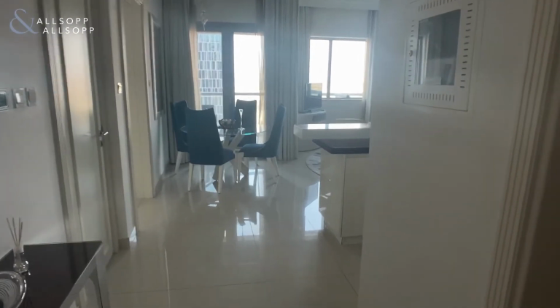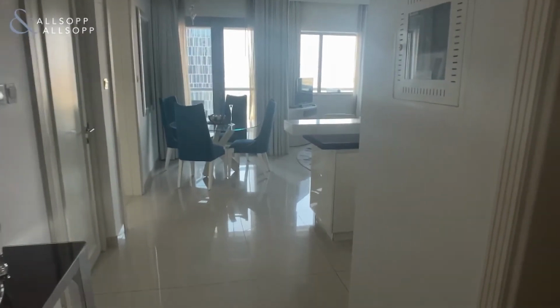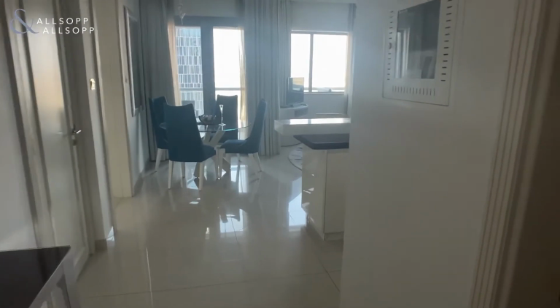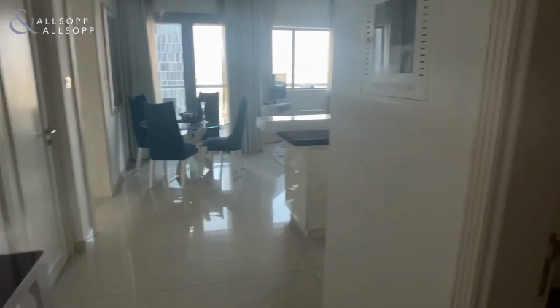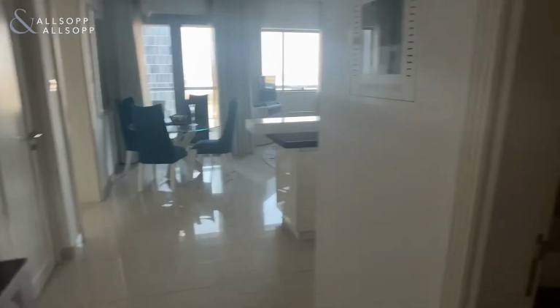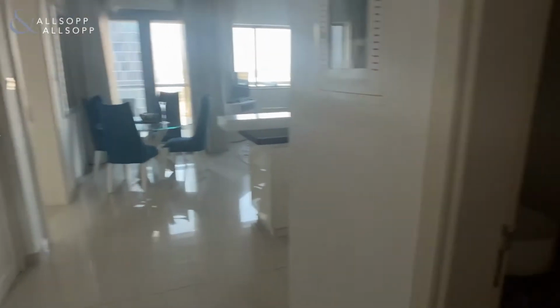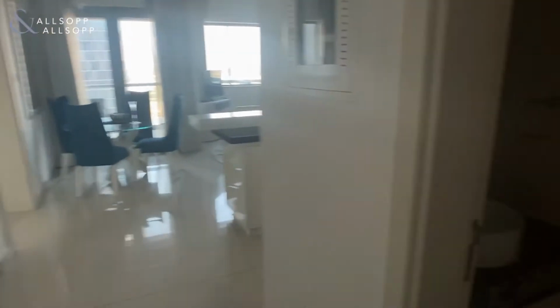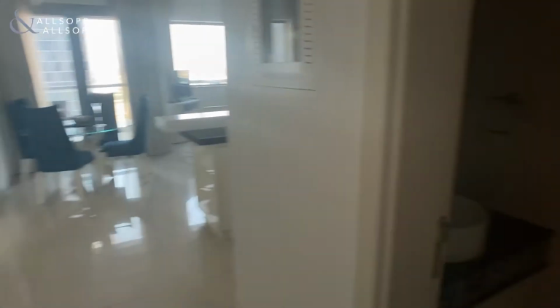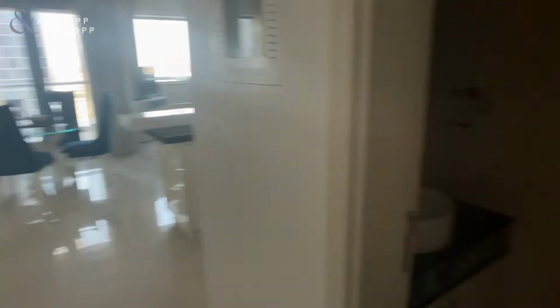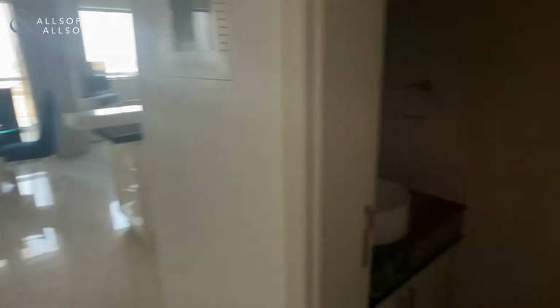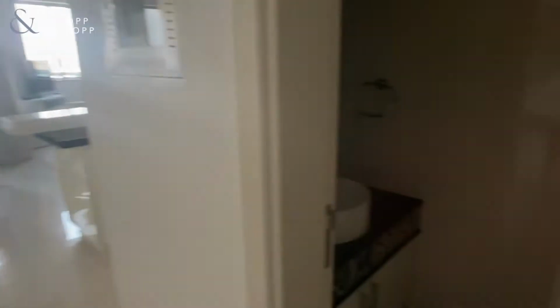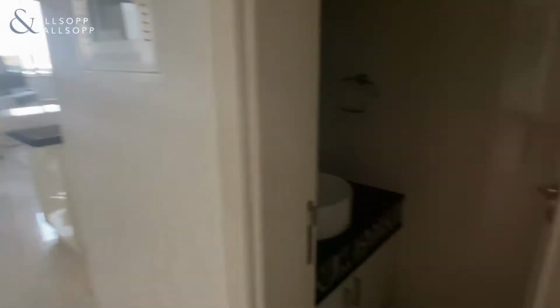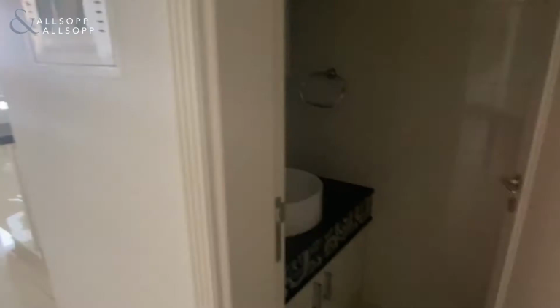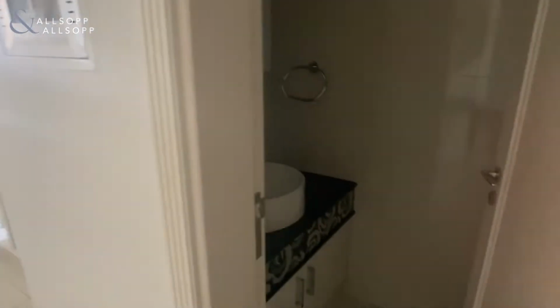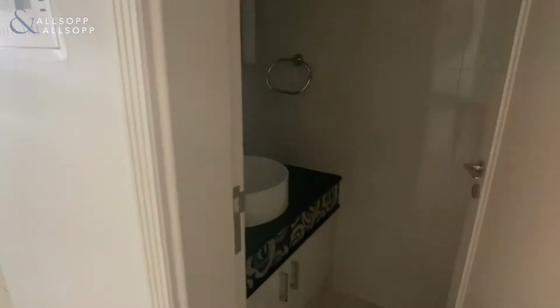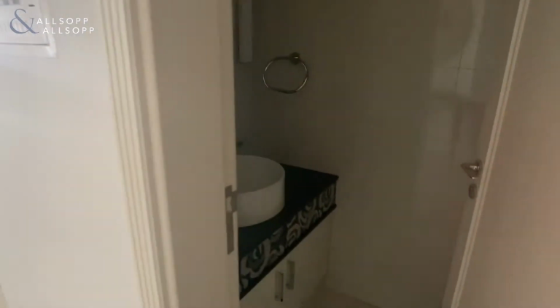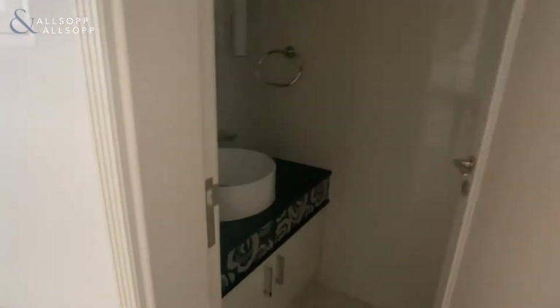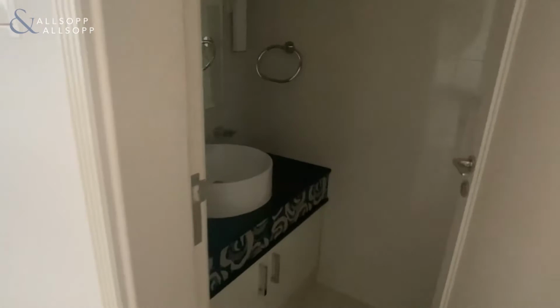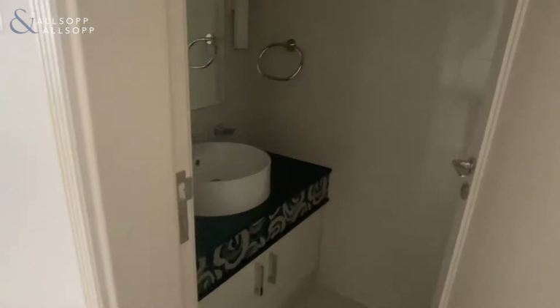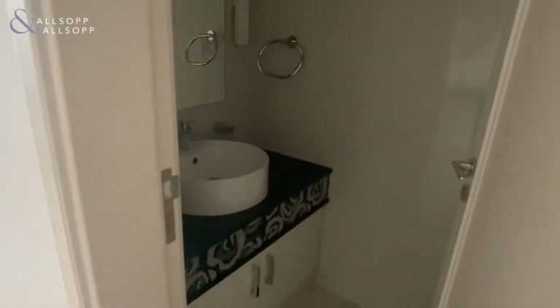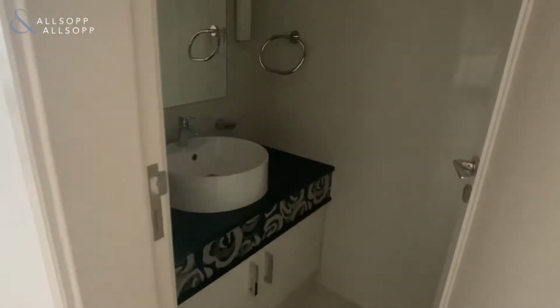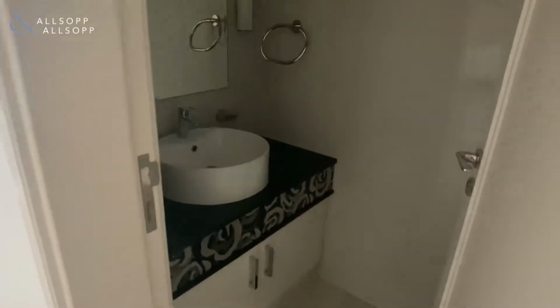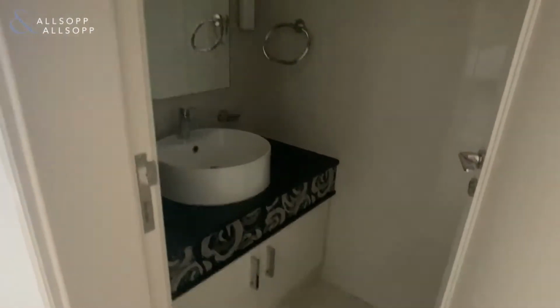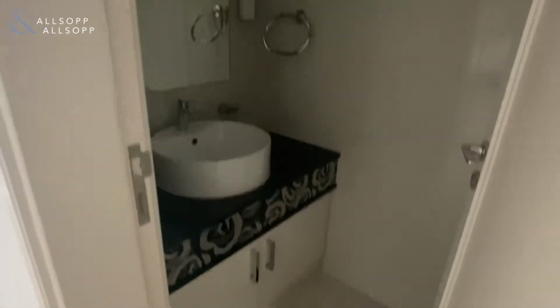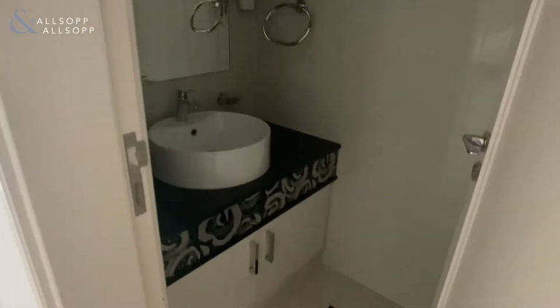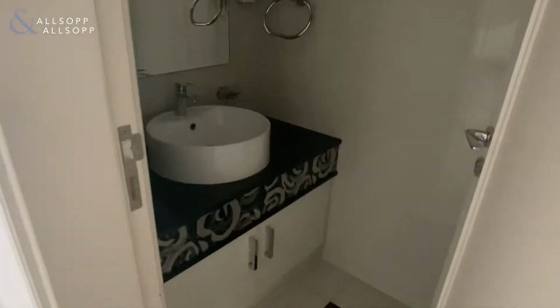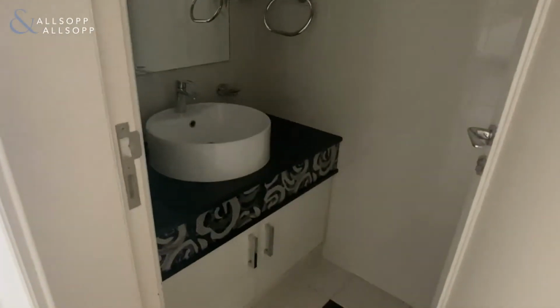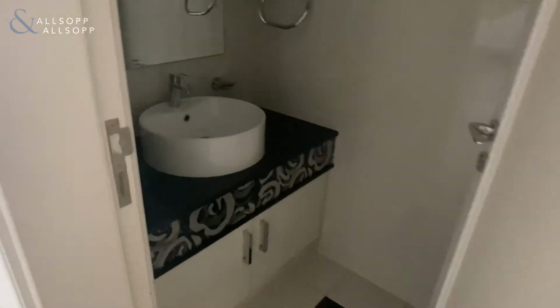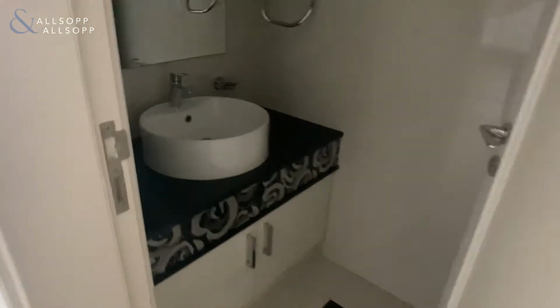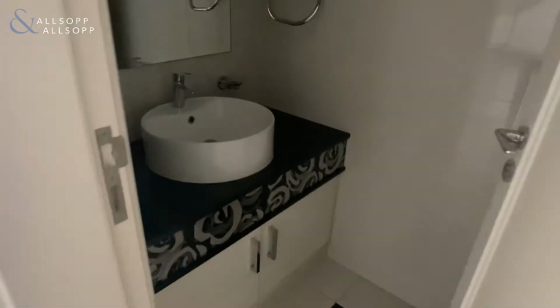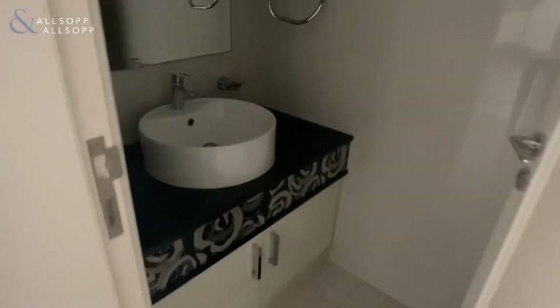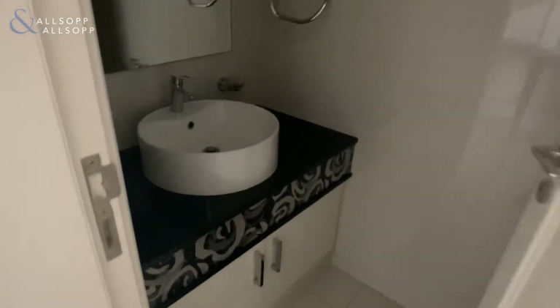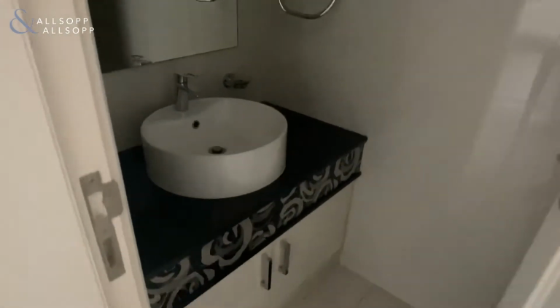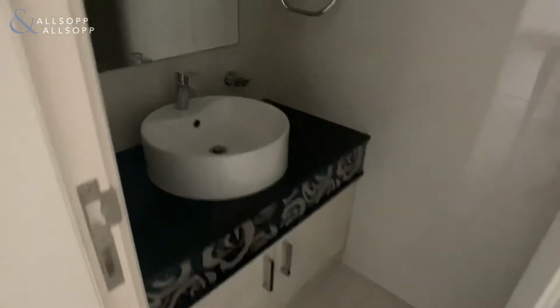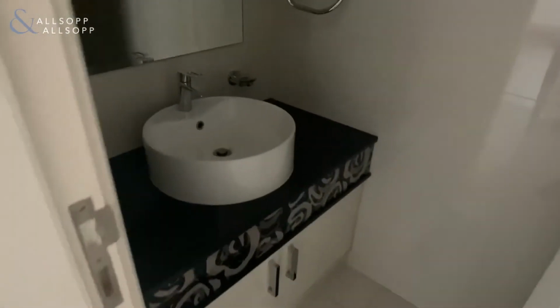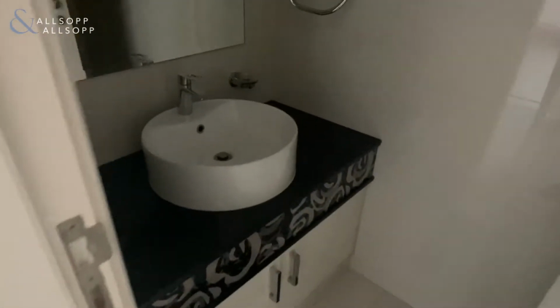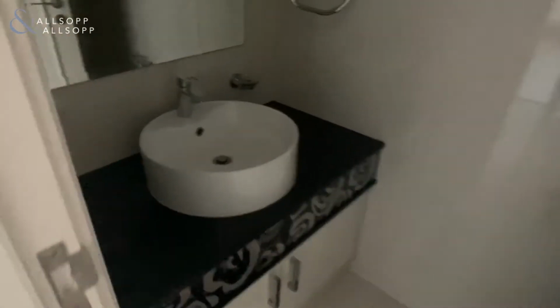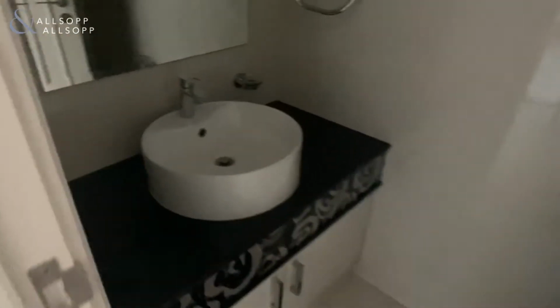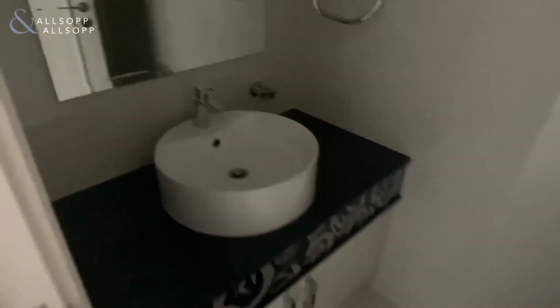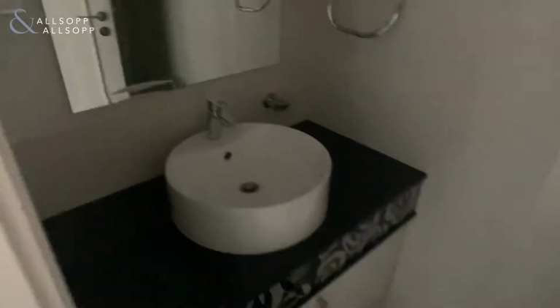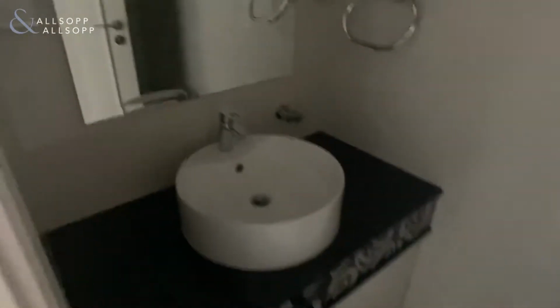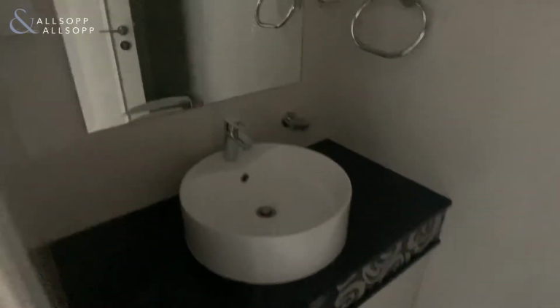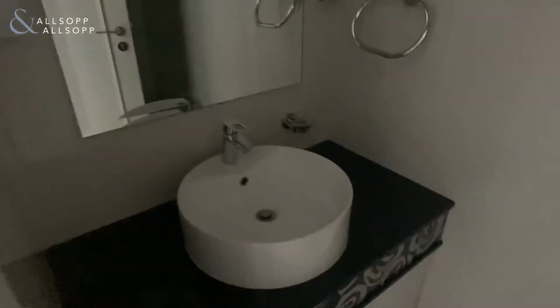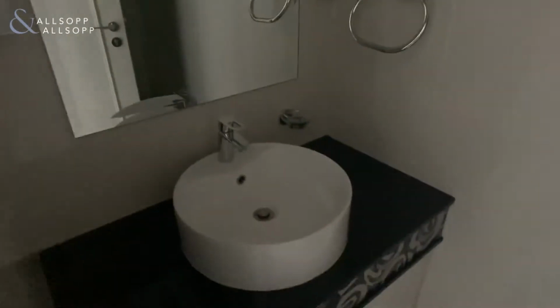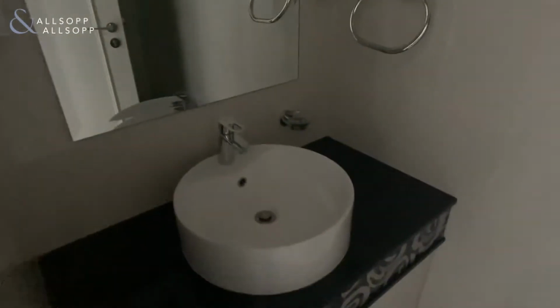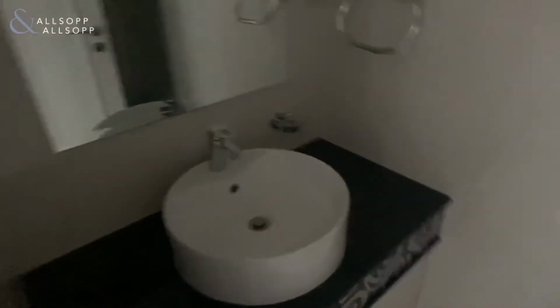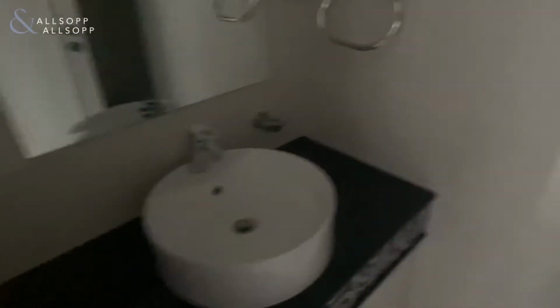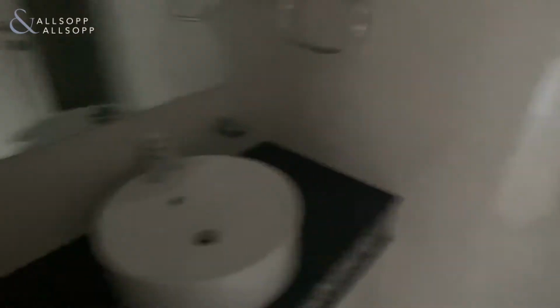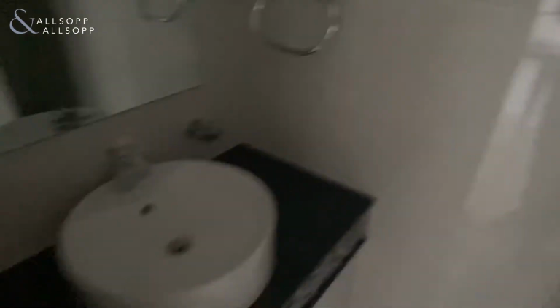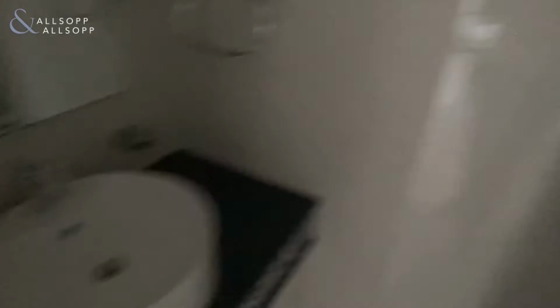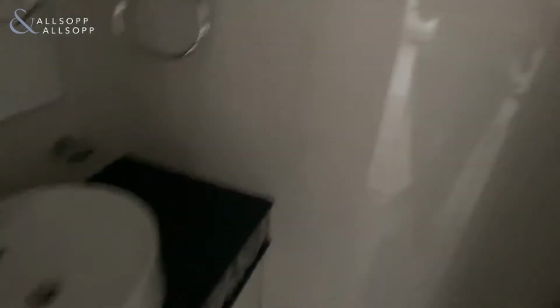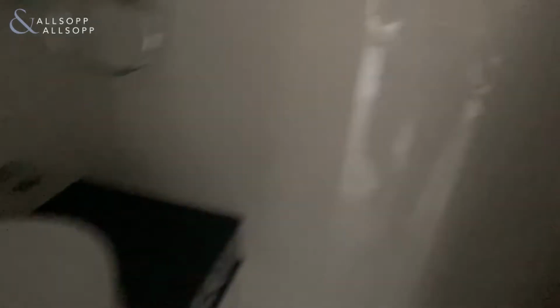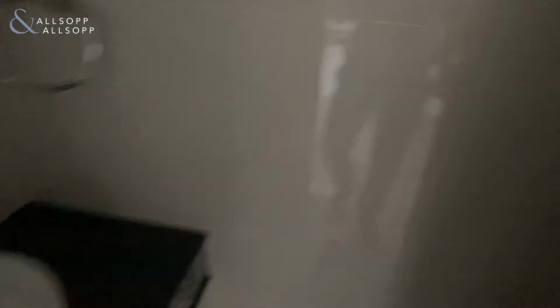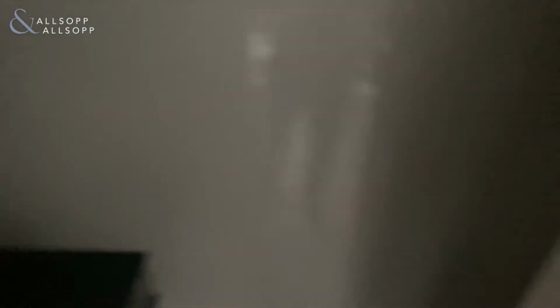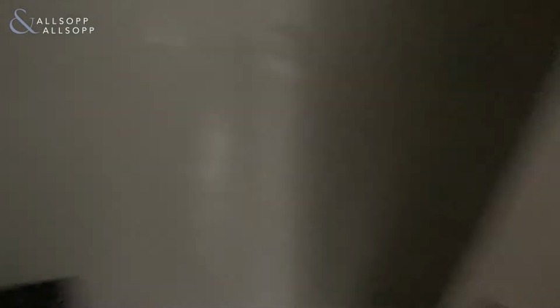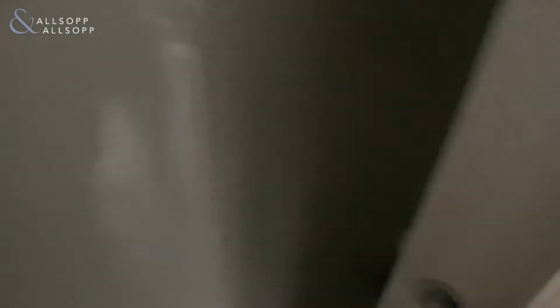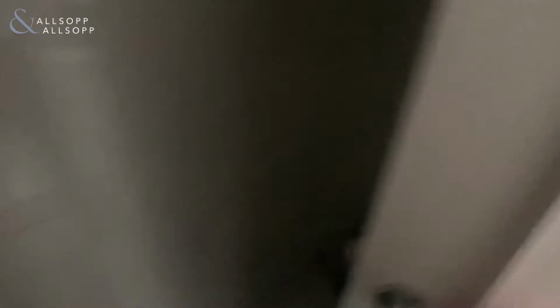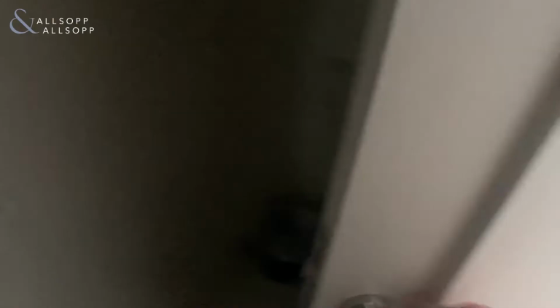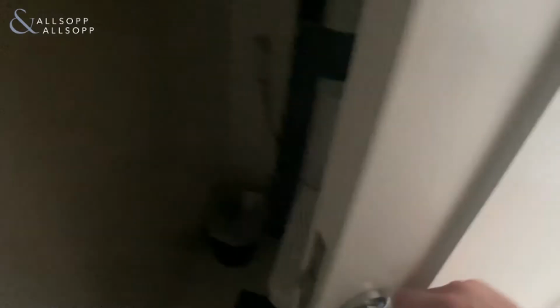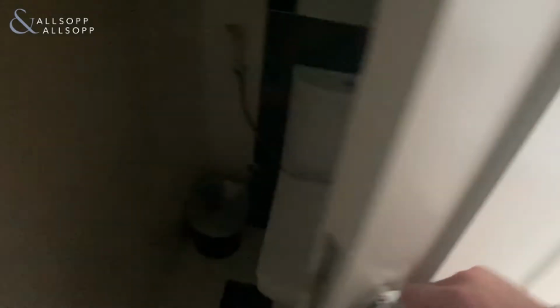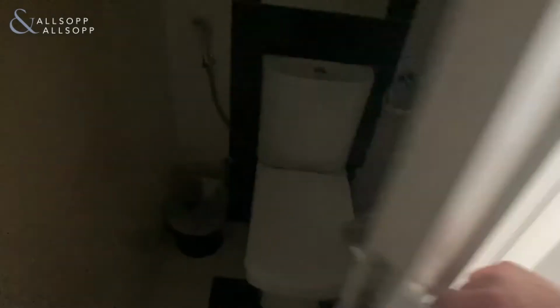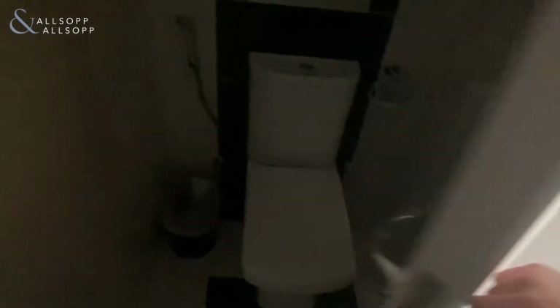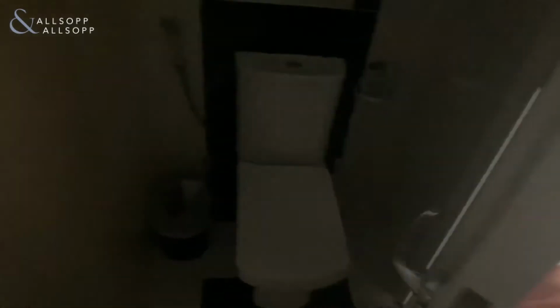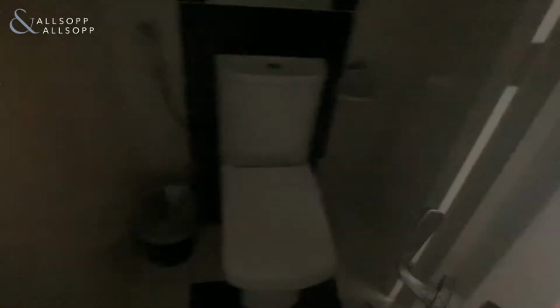Just come through the front door. The first door on the right is the guest bathroom, with your sink and your toilet.